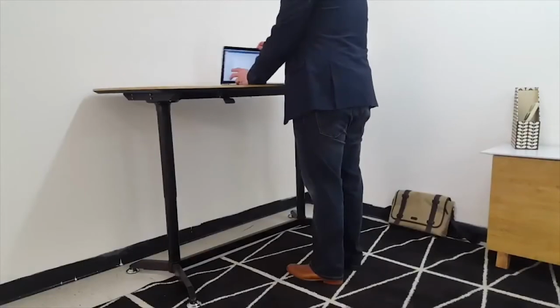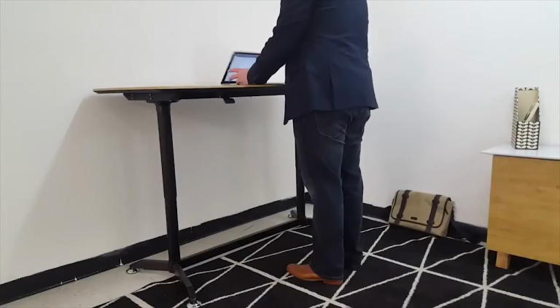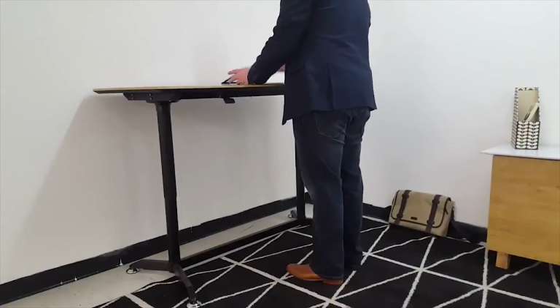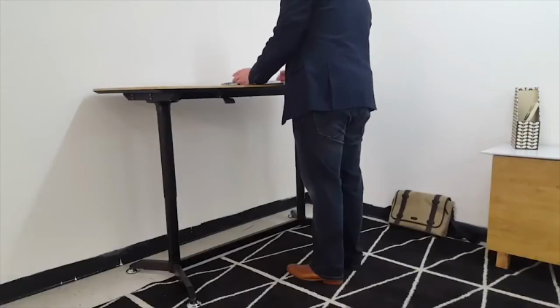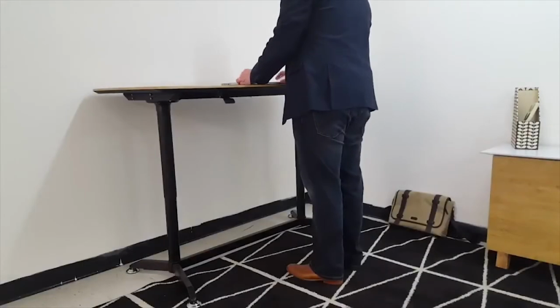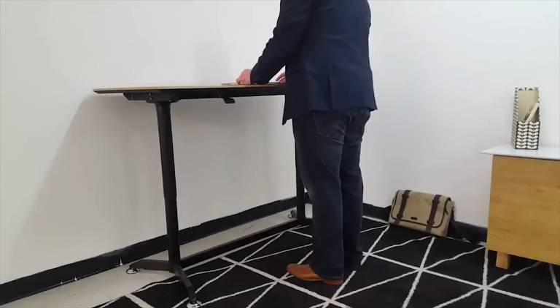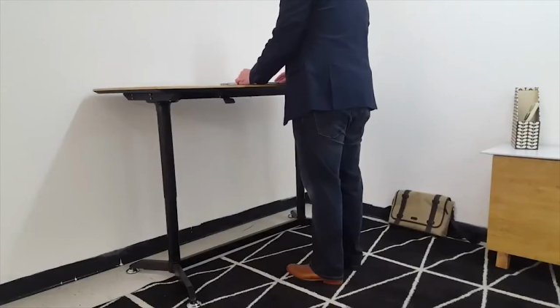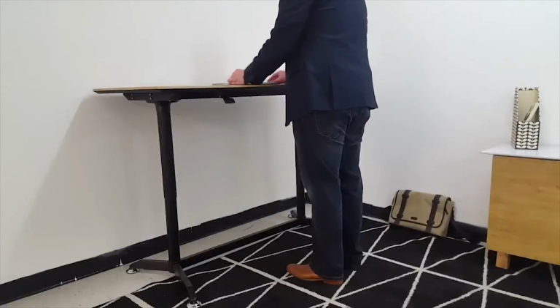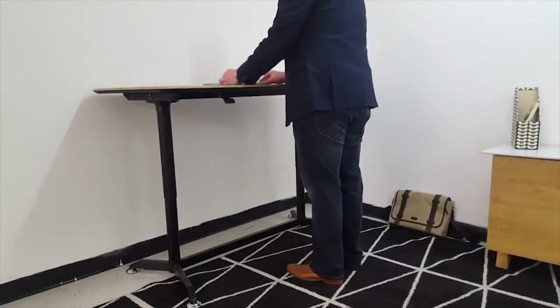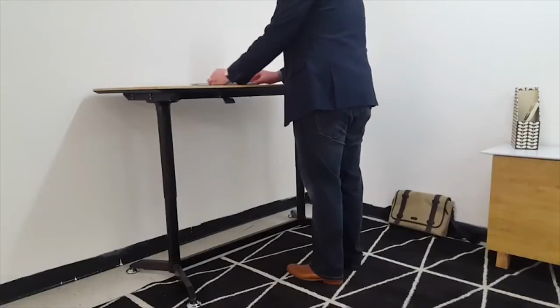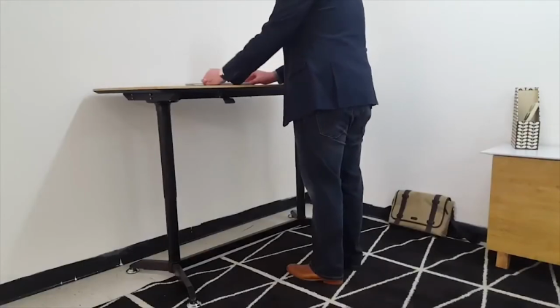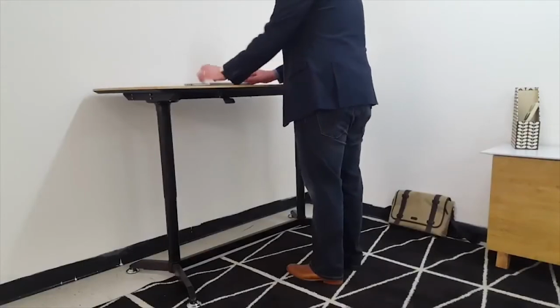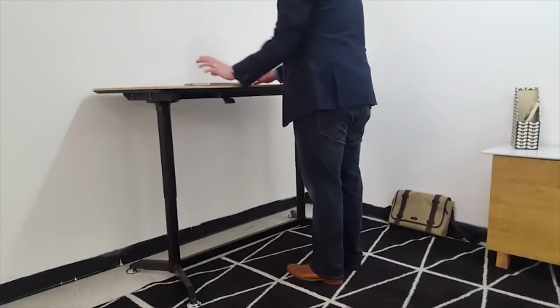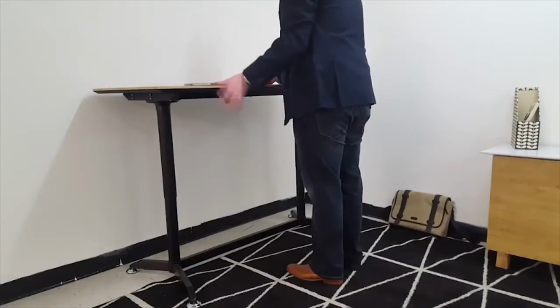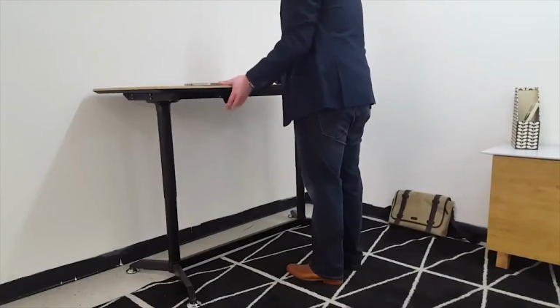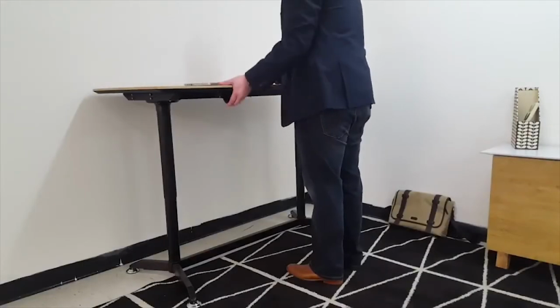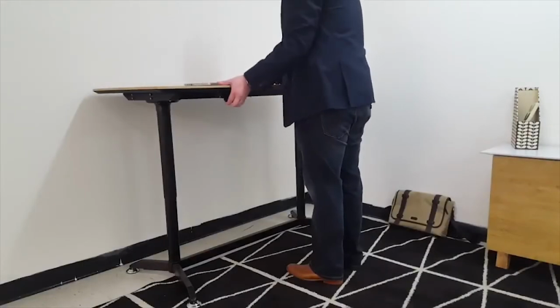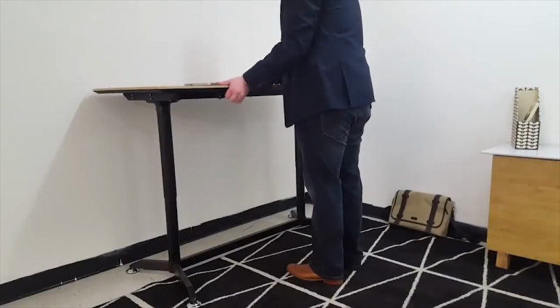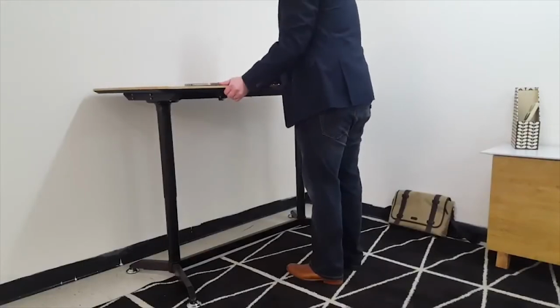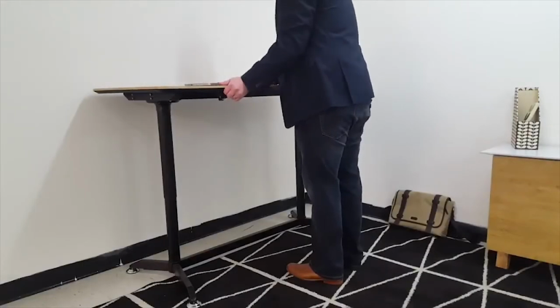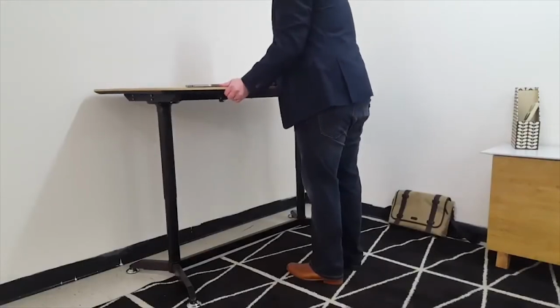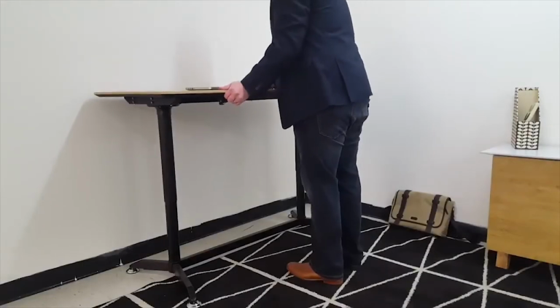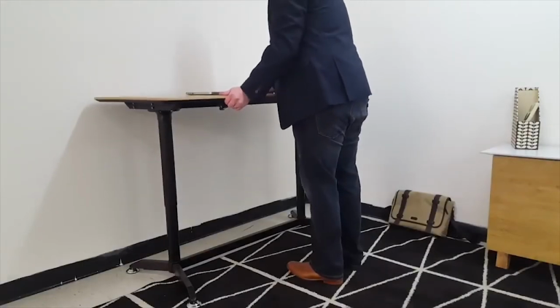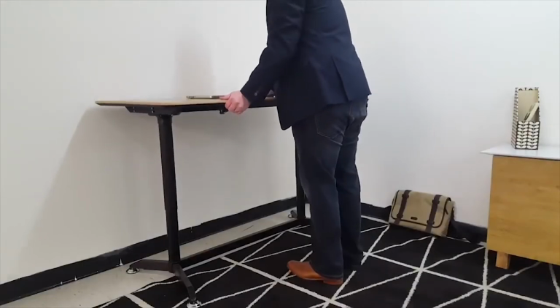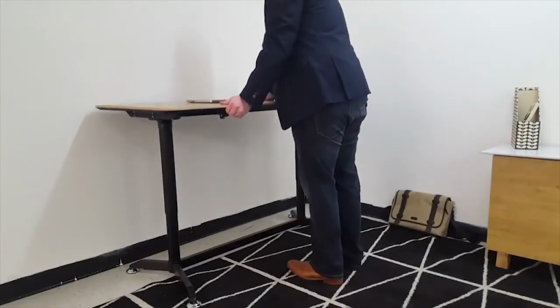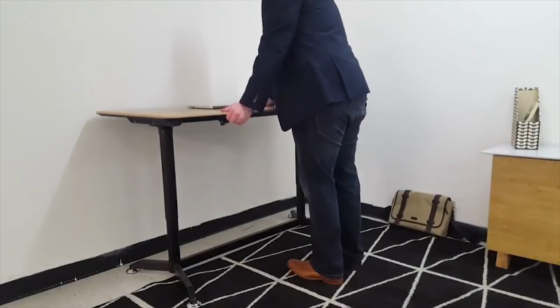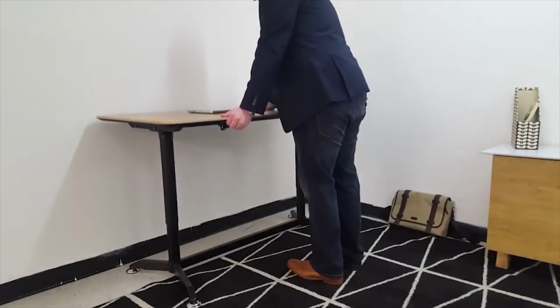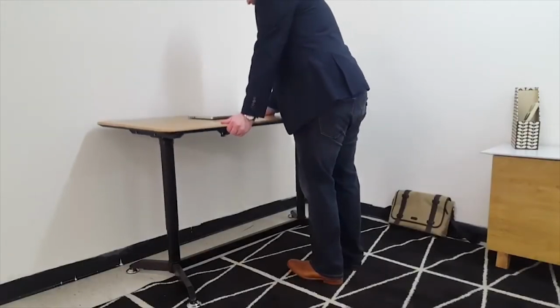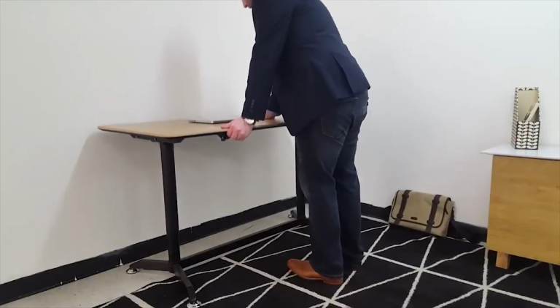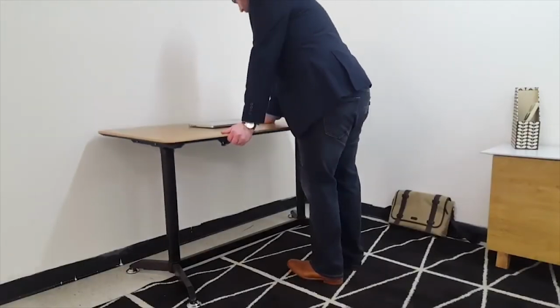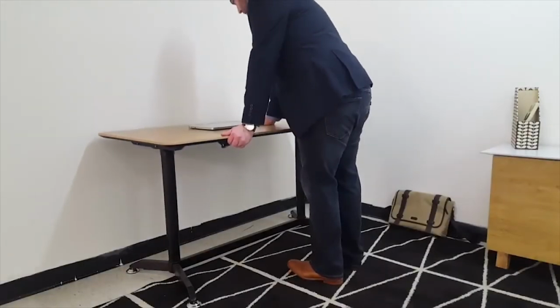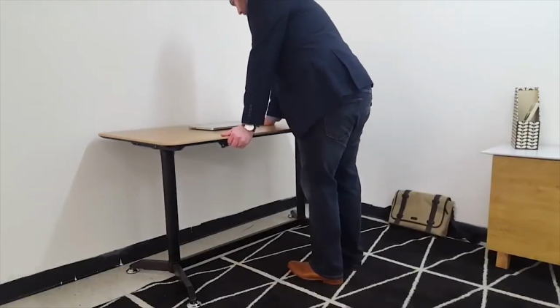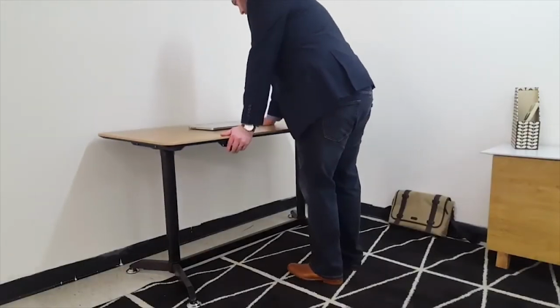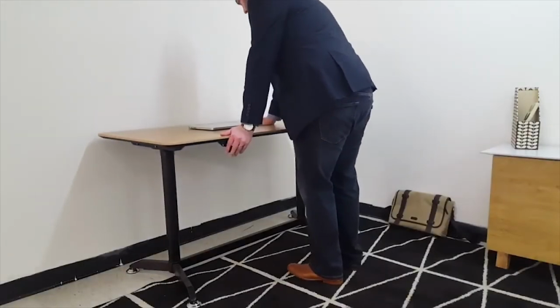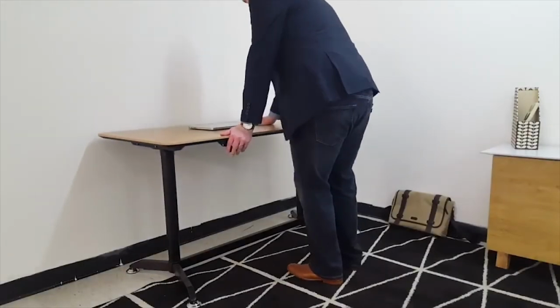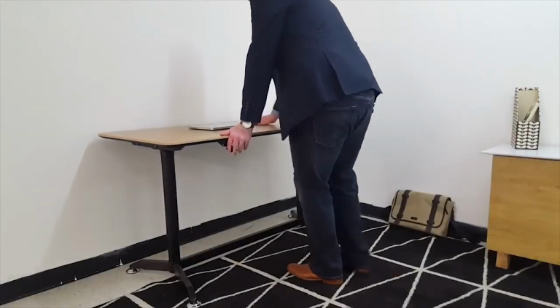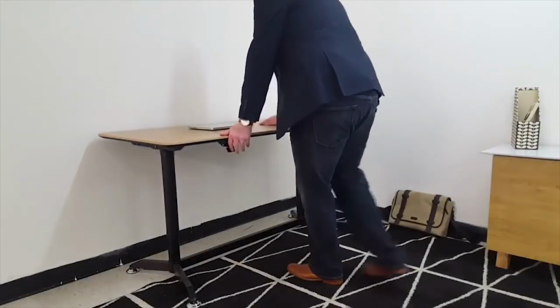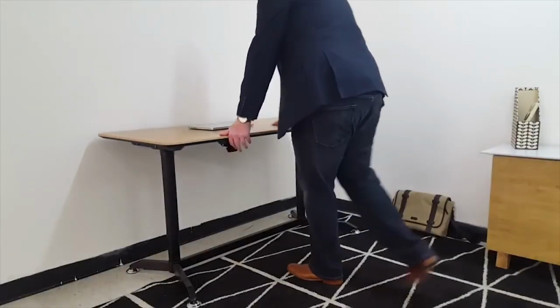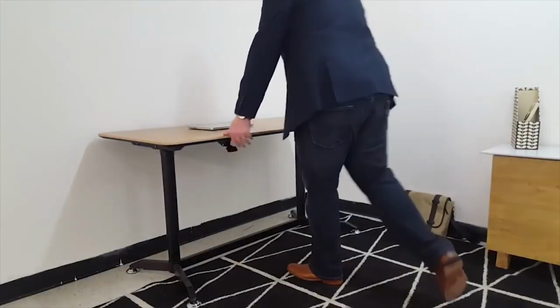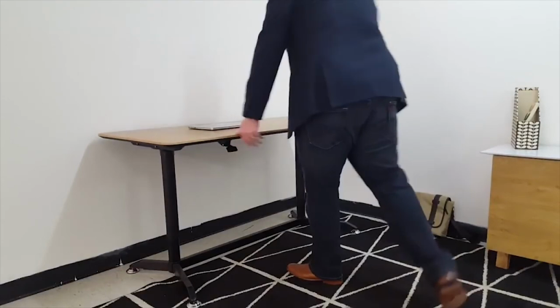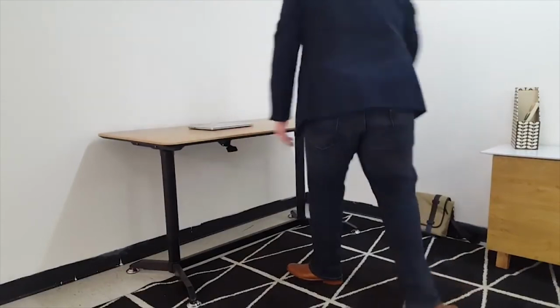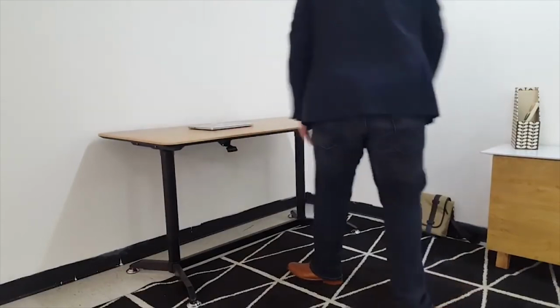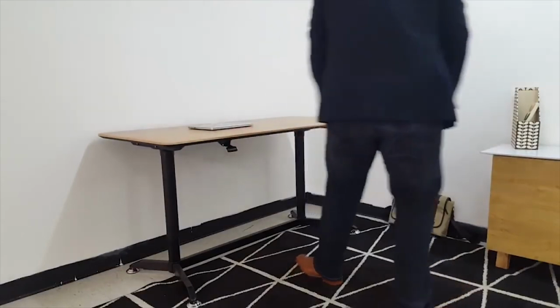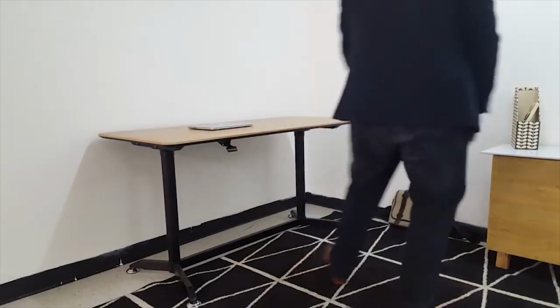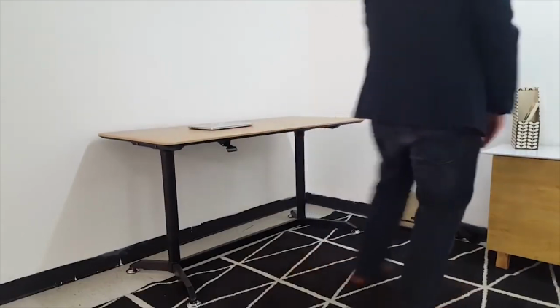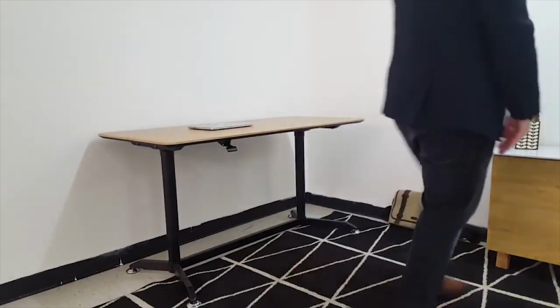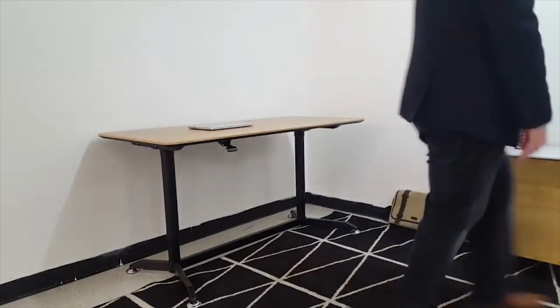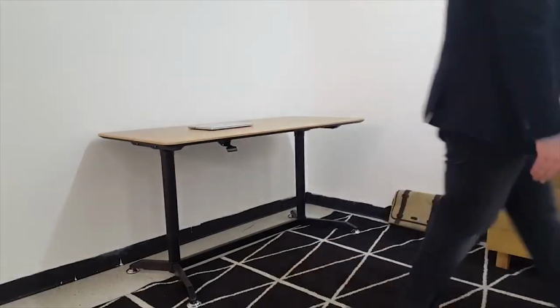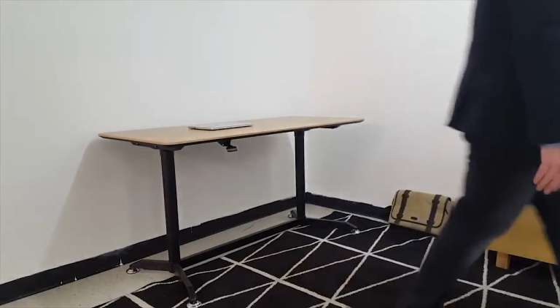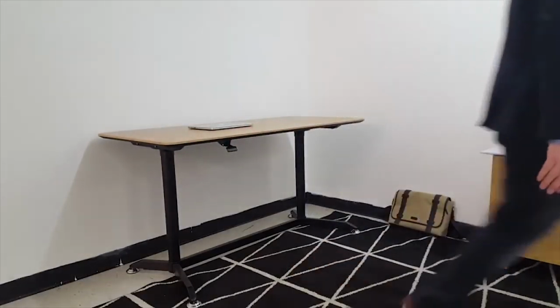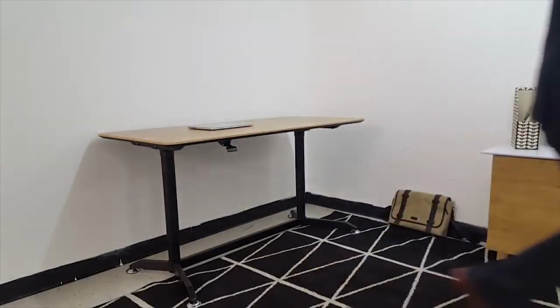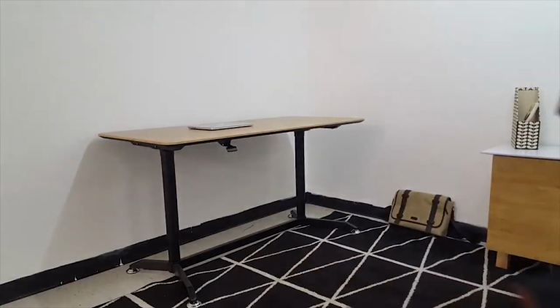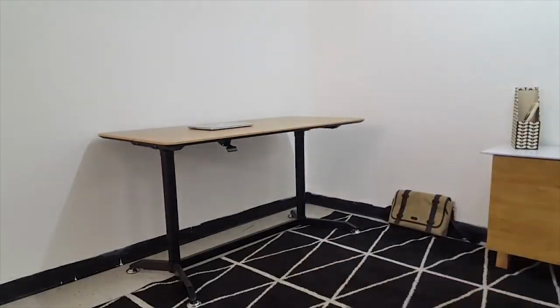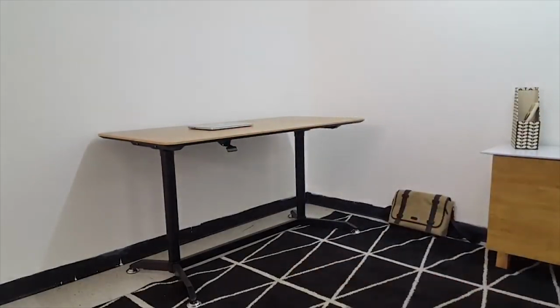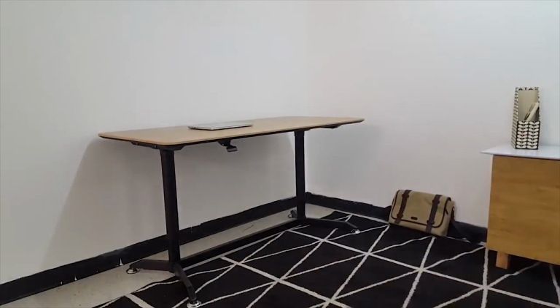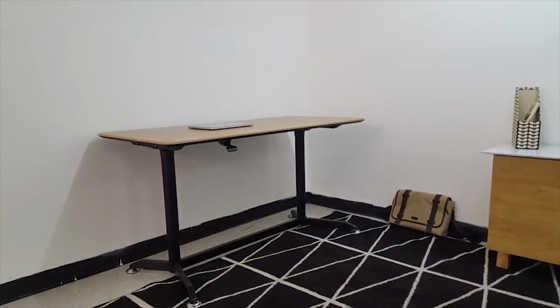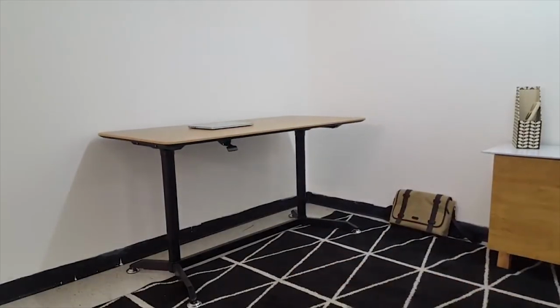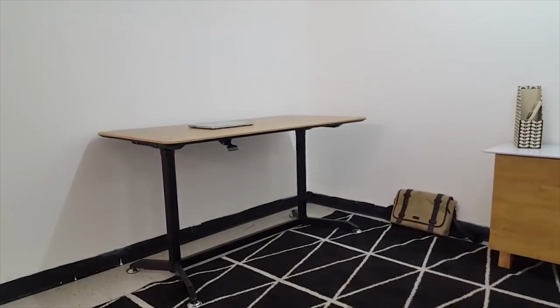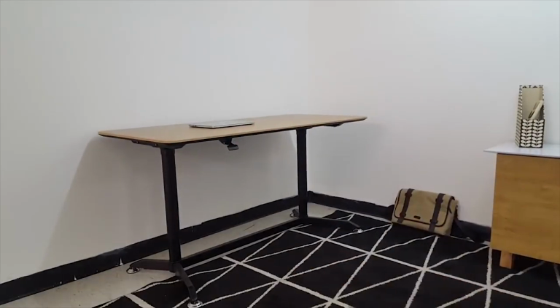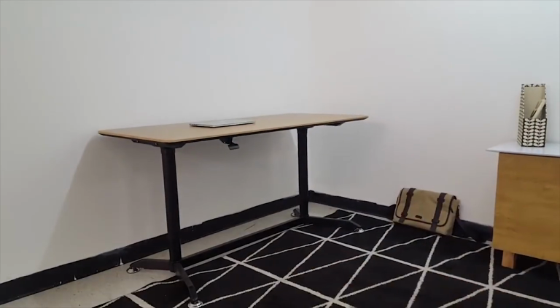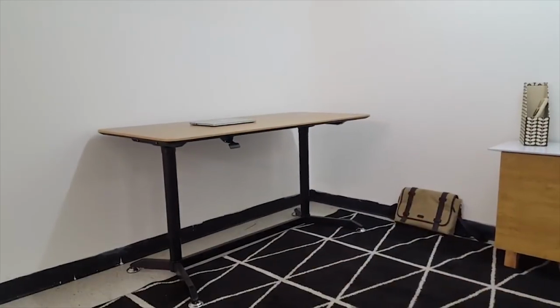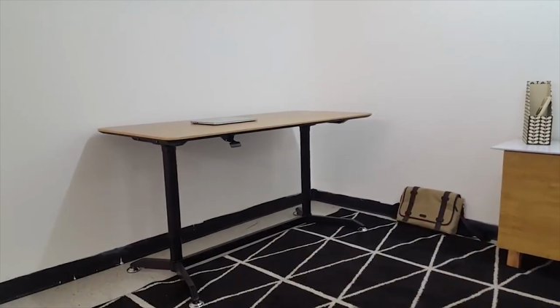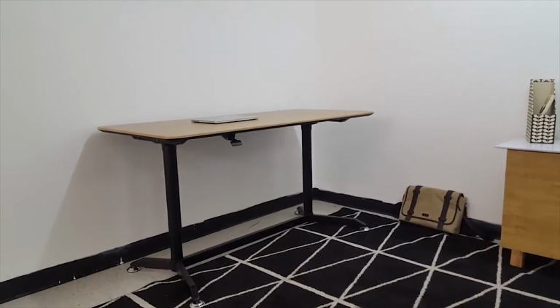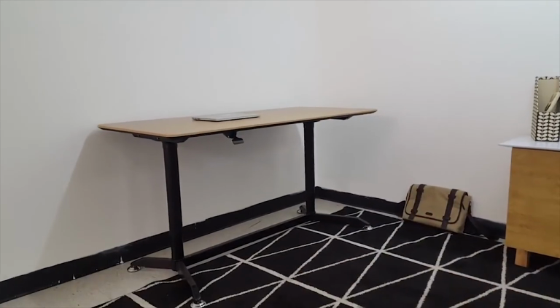The Matrix gas lift desk is now available from selected Officeworks stores, or you can purchase it online today.